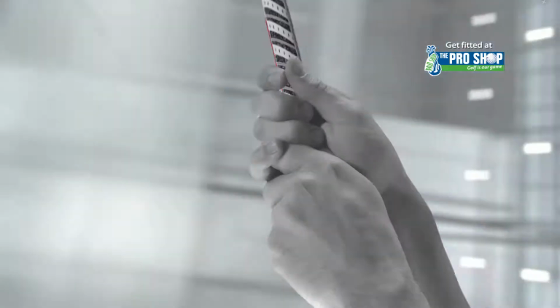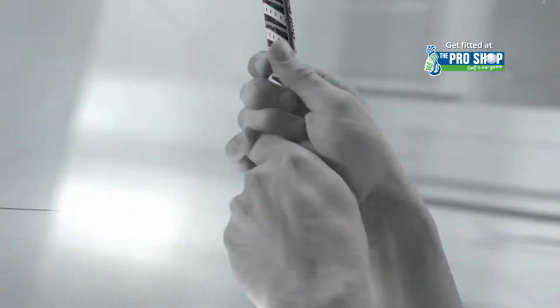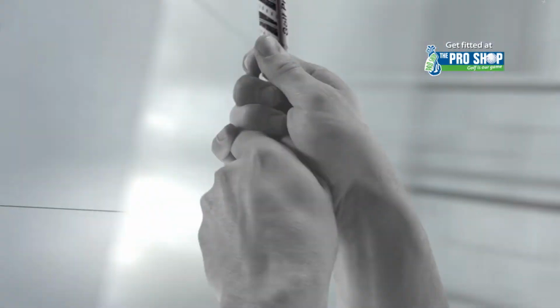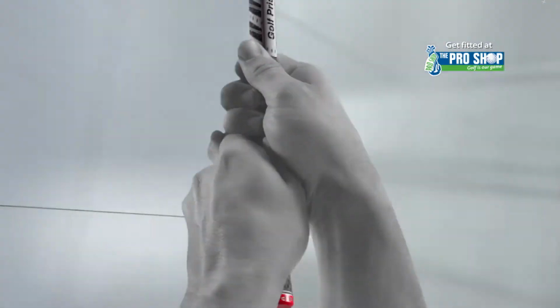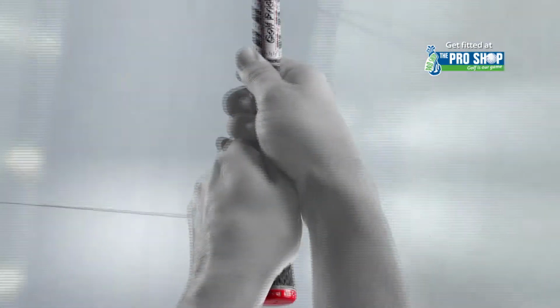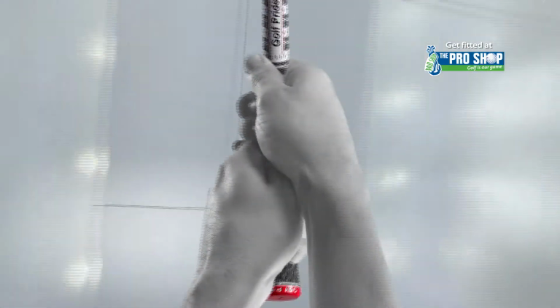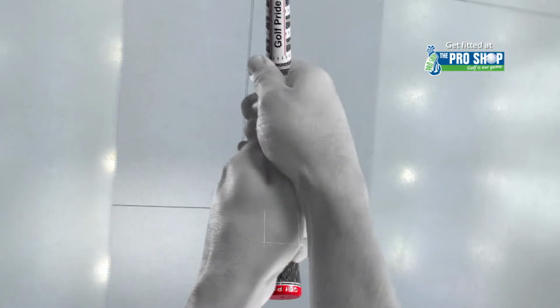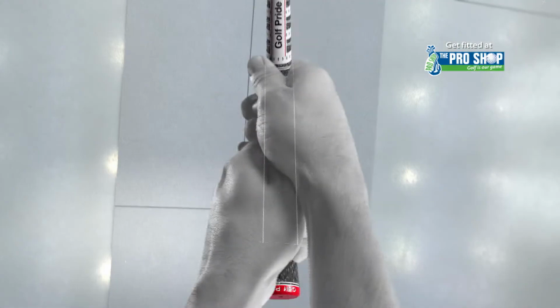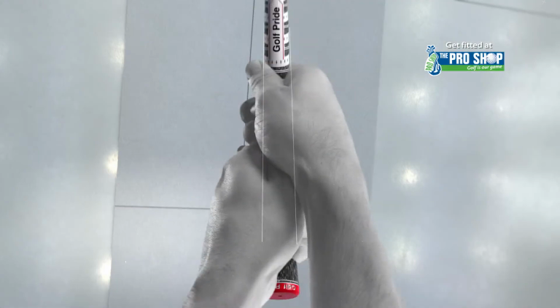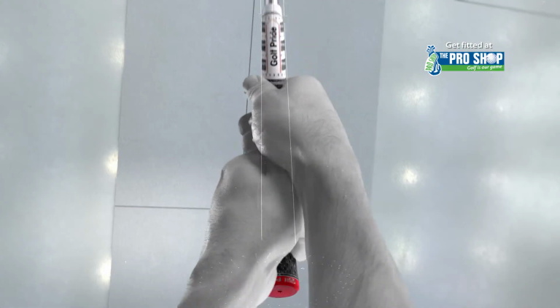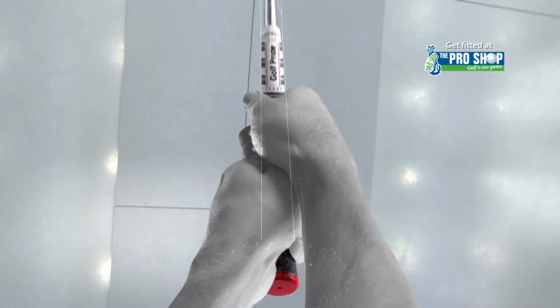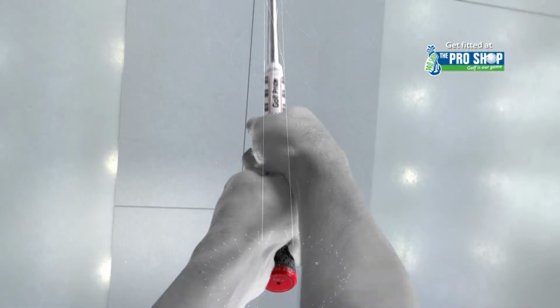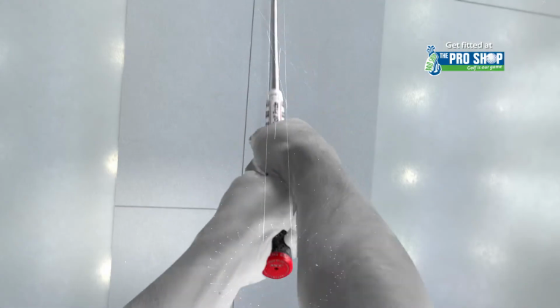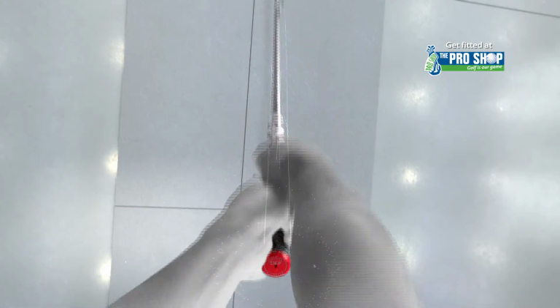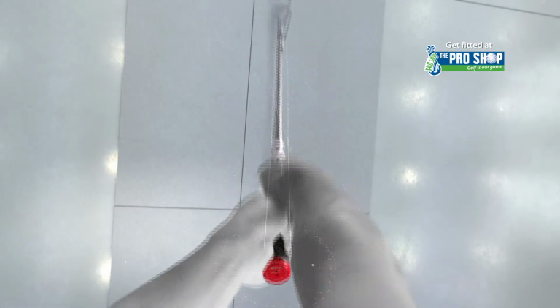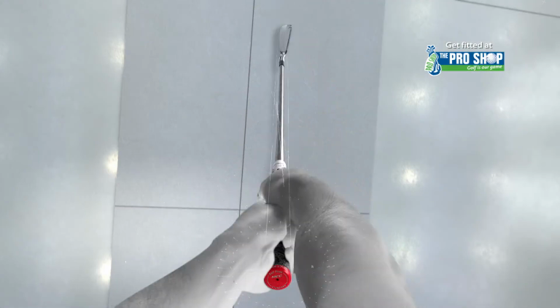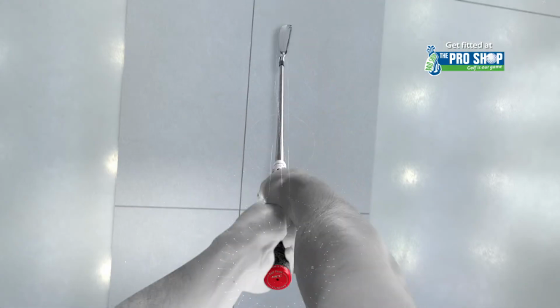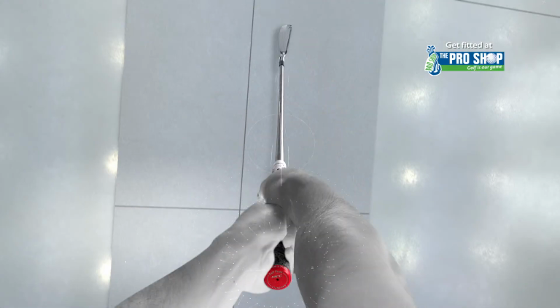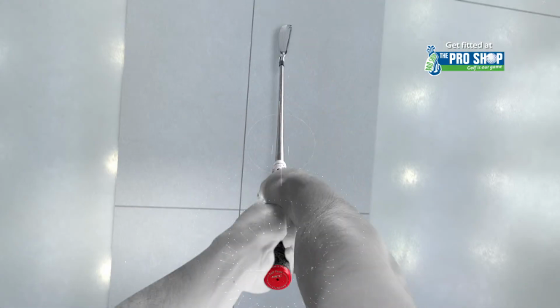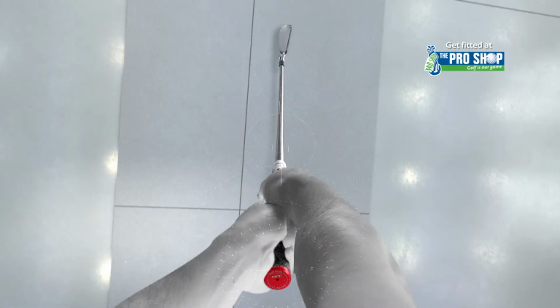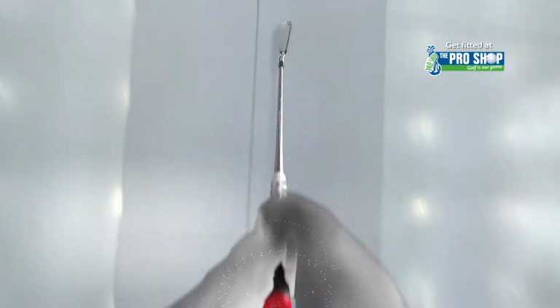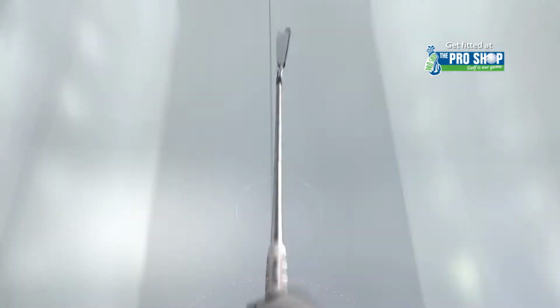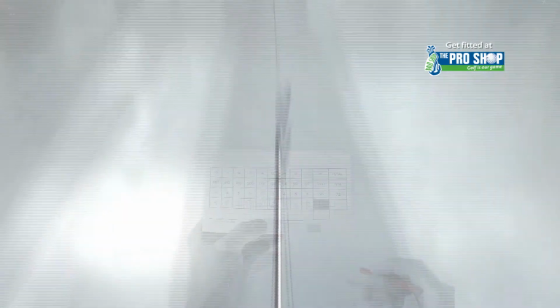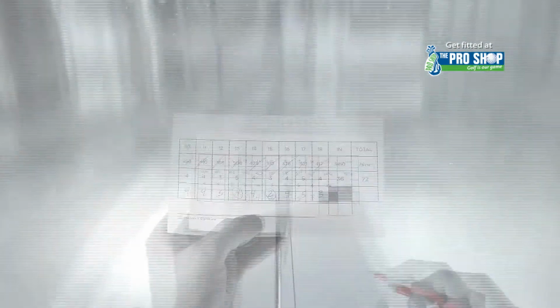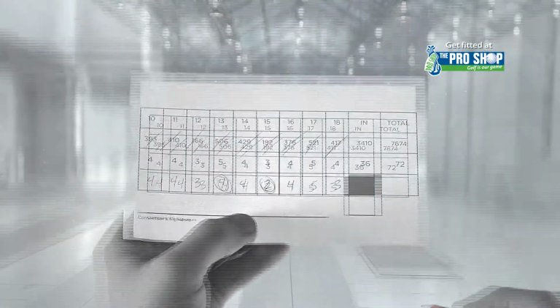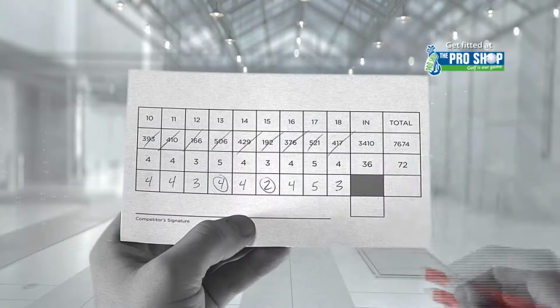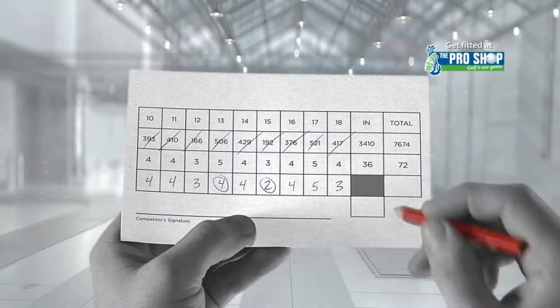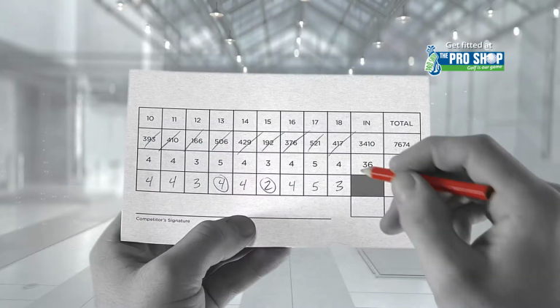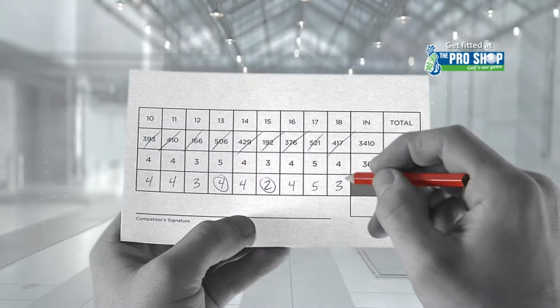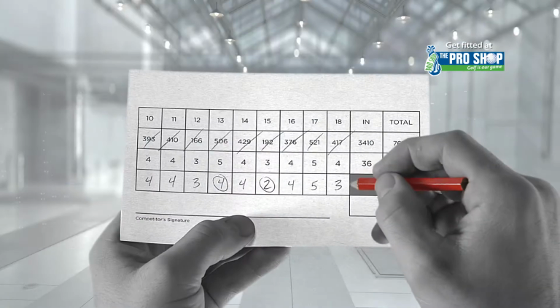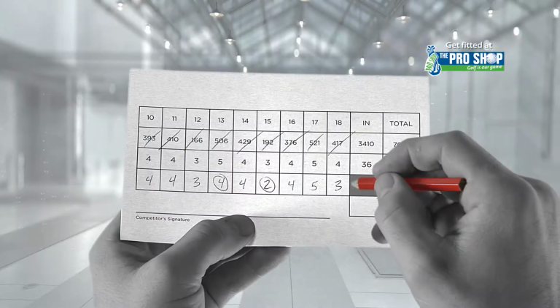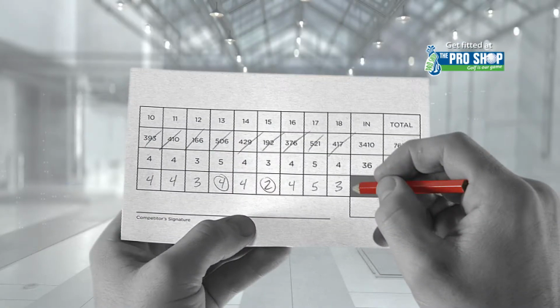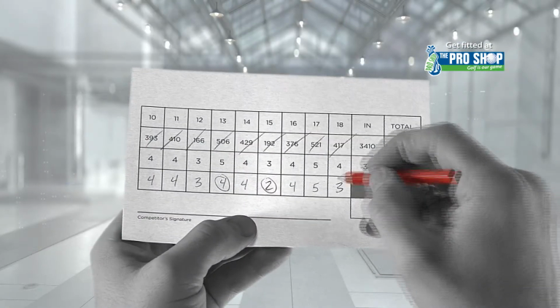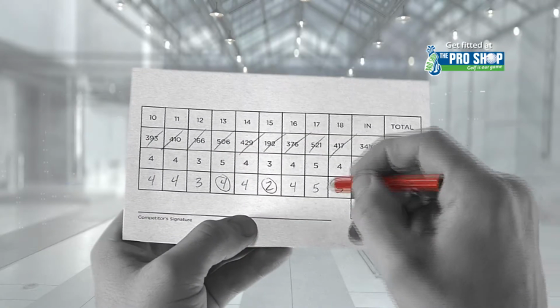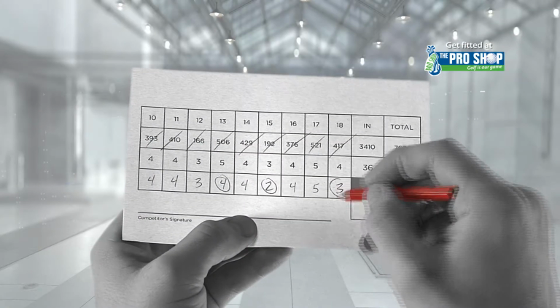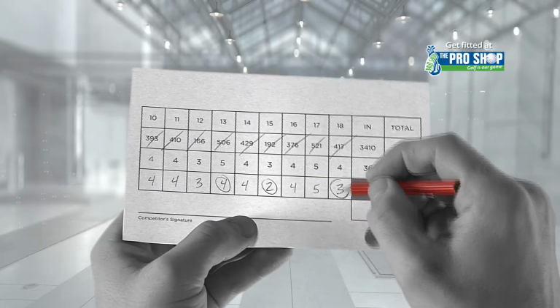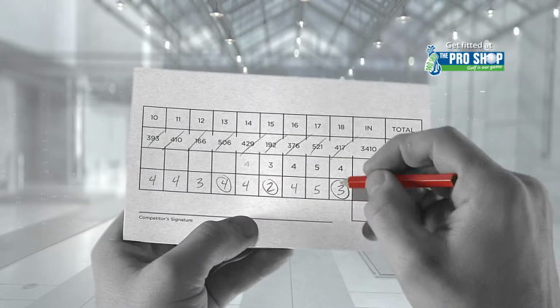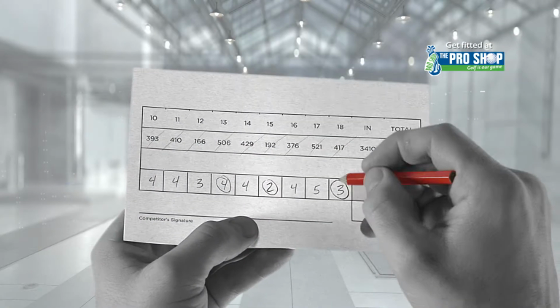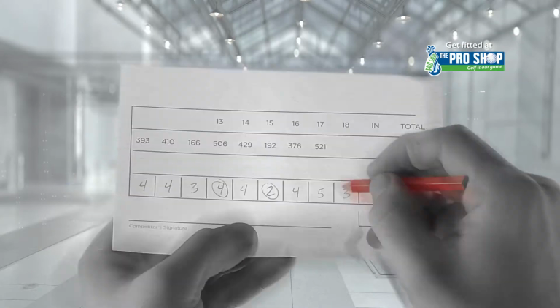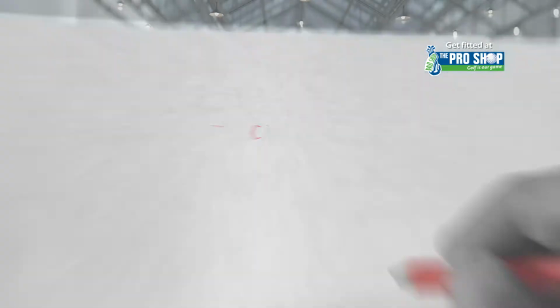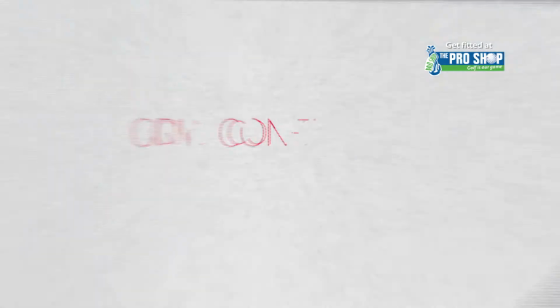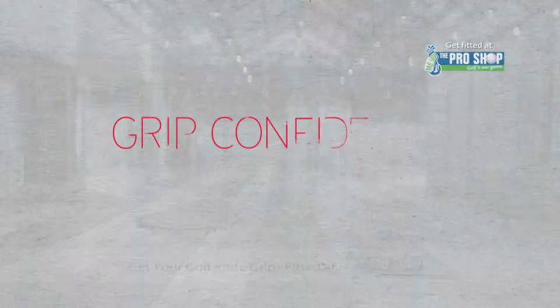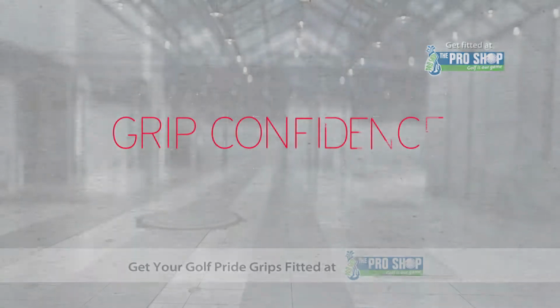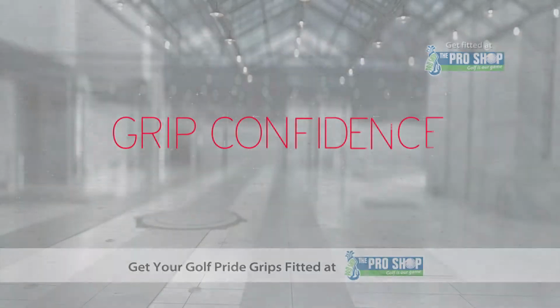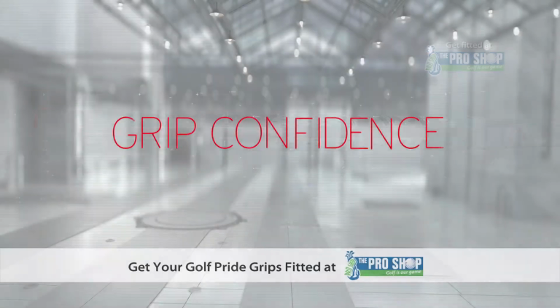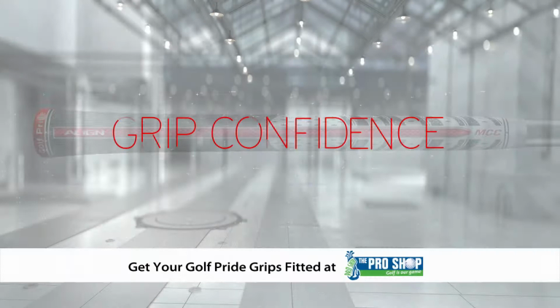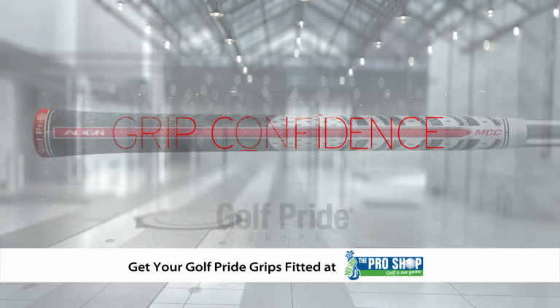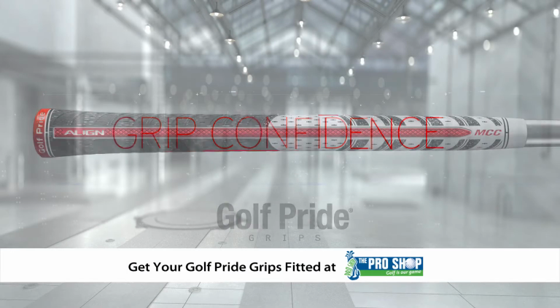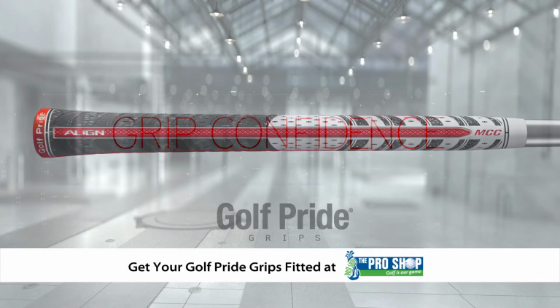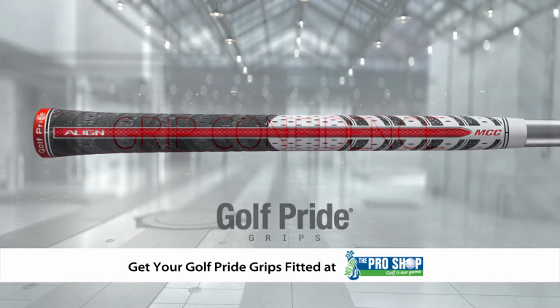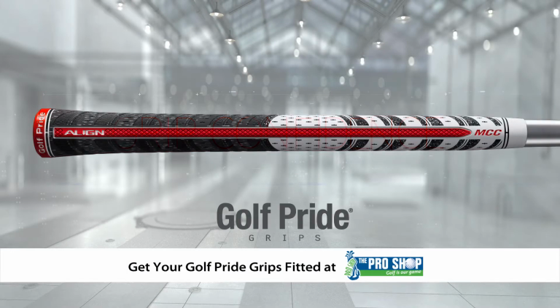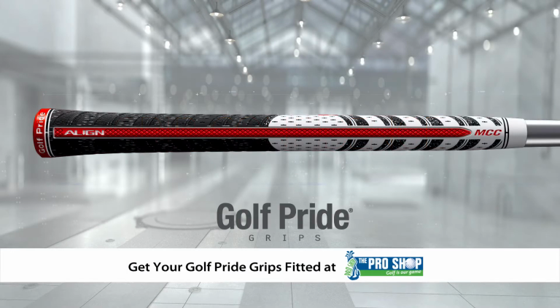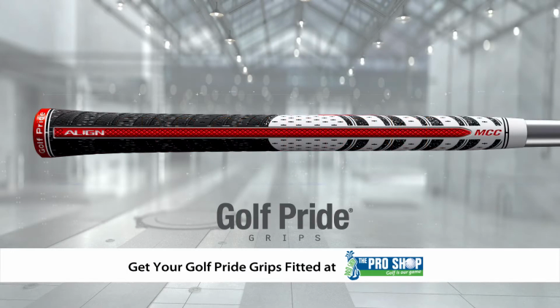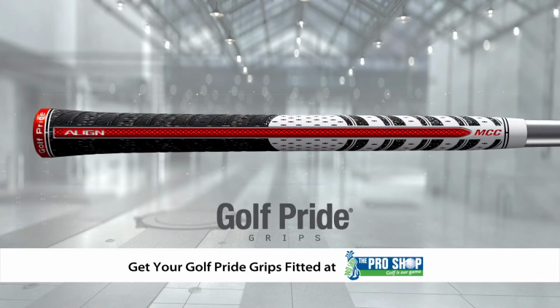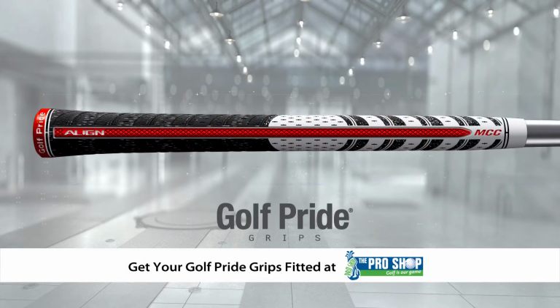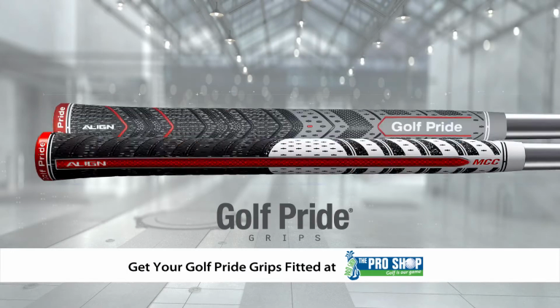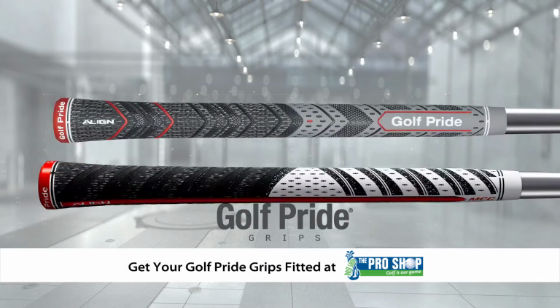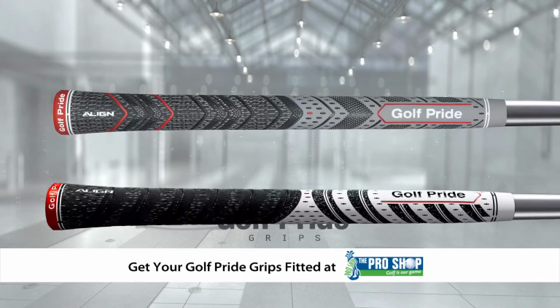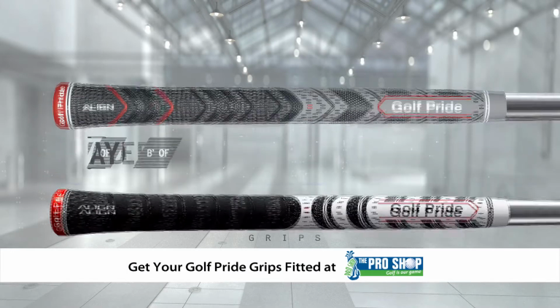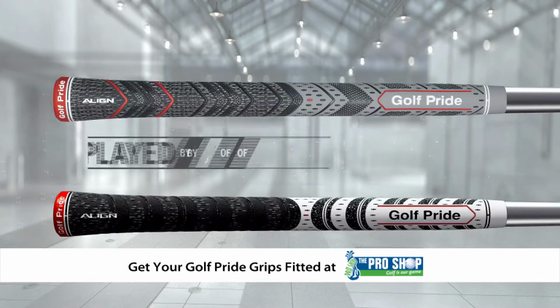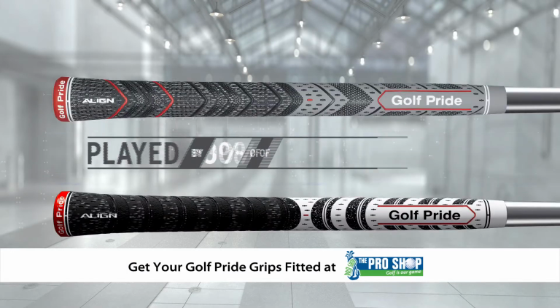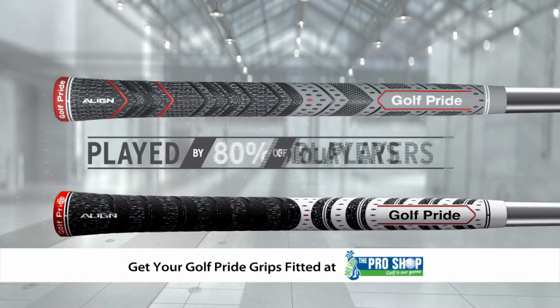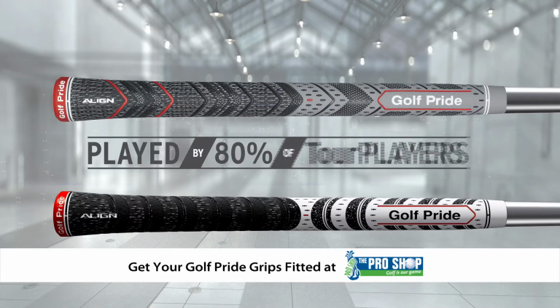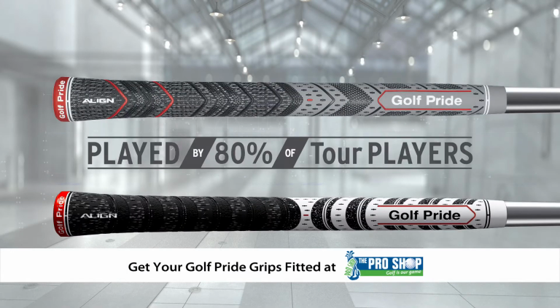Play new MCC Align grips and feel consistent performance. Grip confidence. Grip Golf Pride.